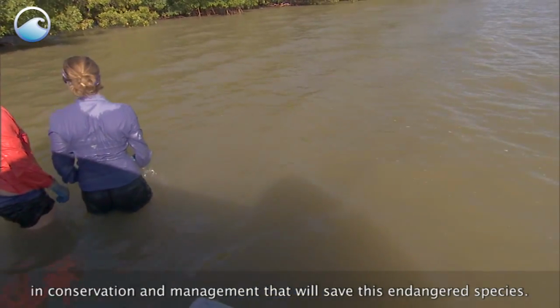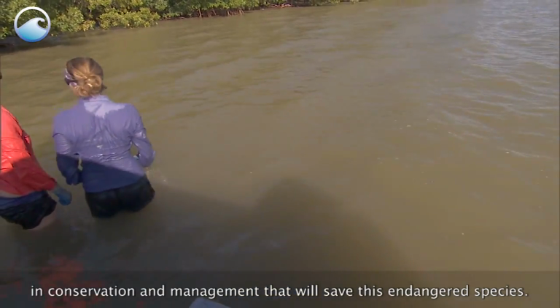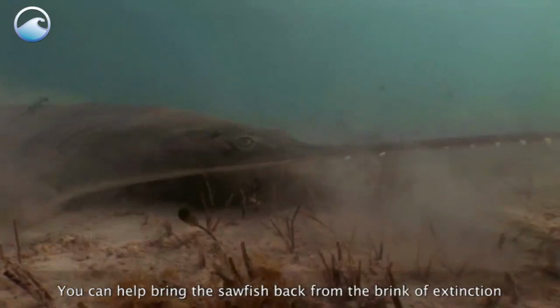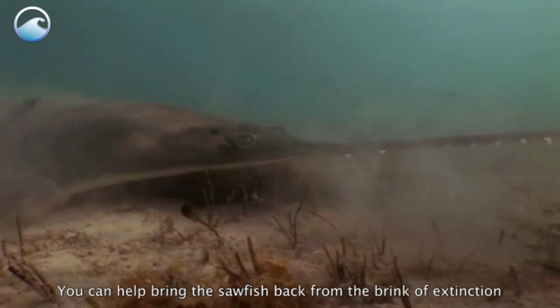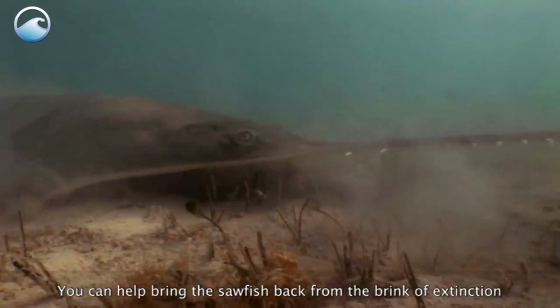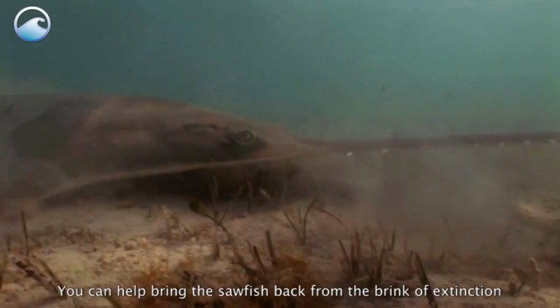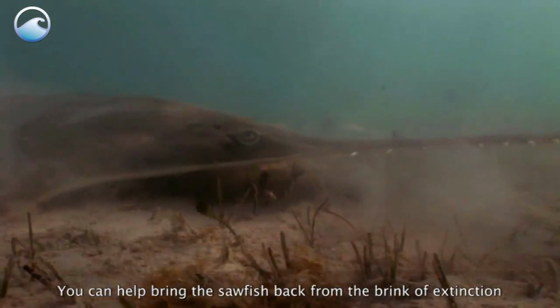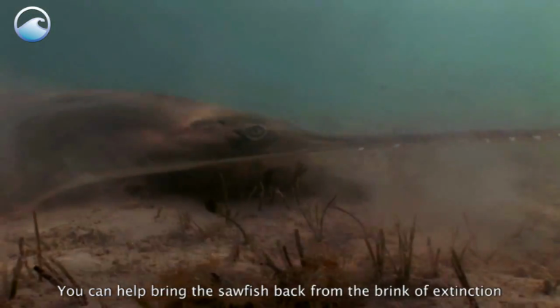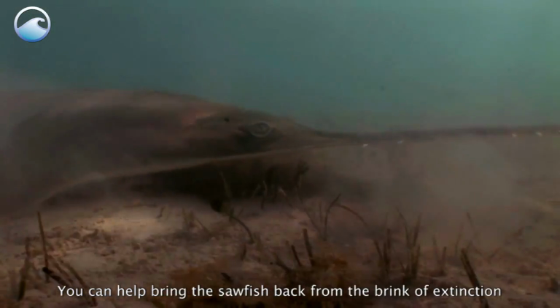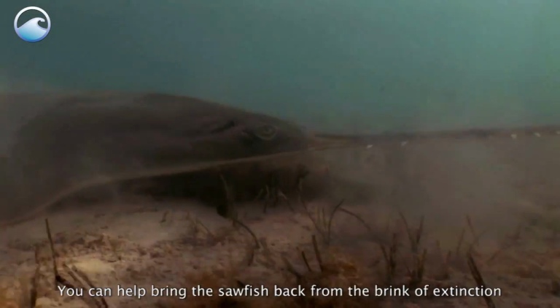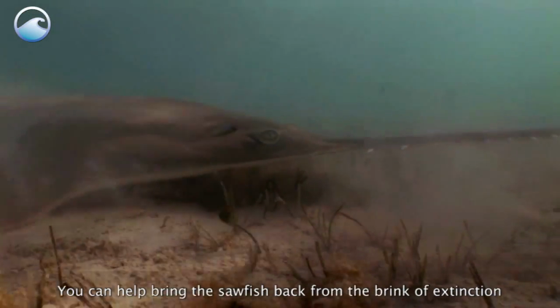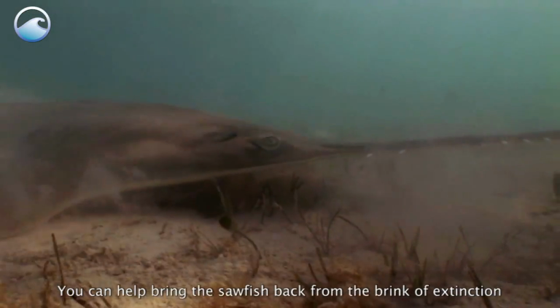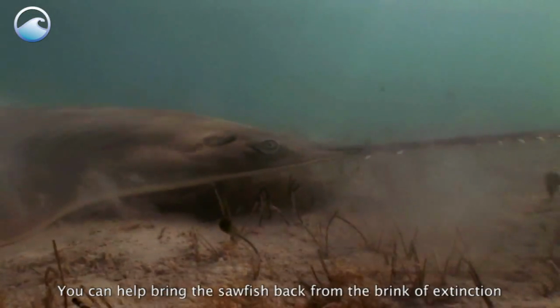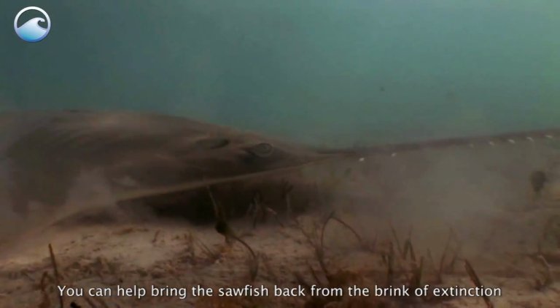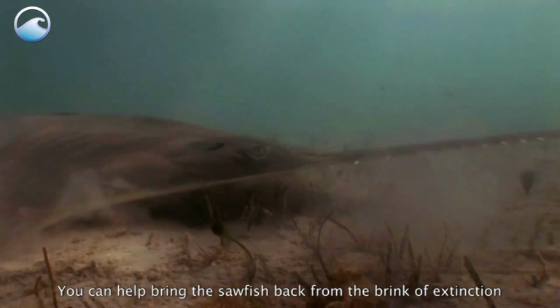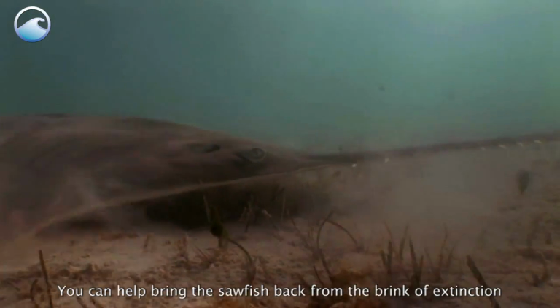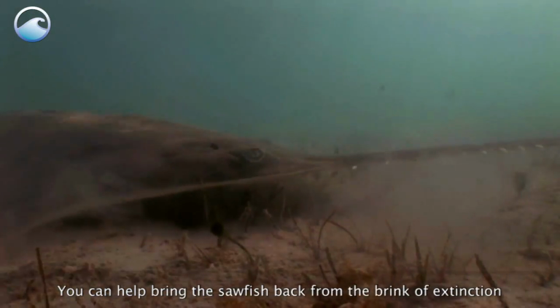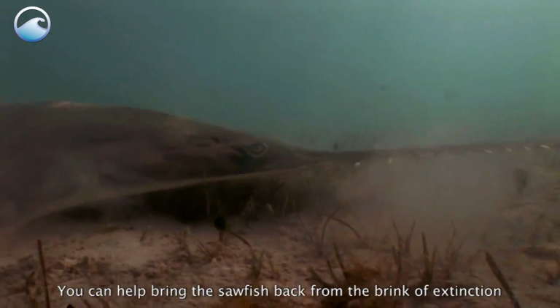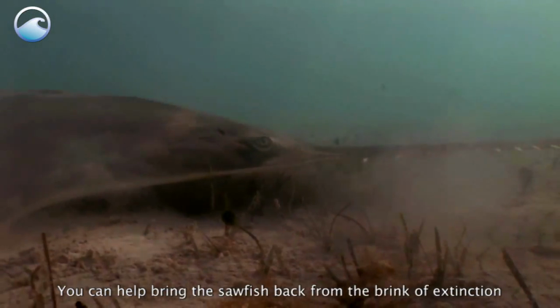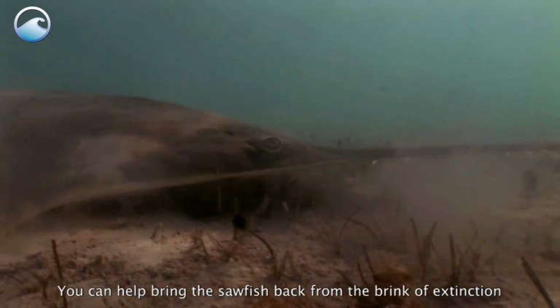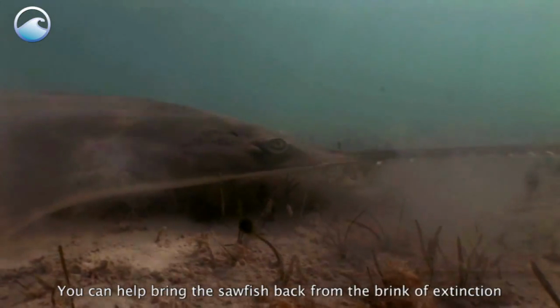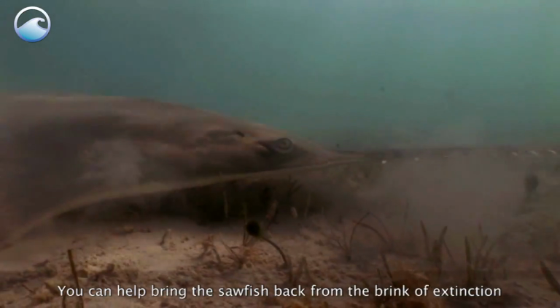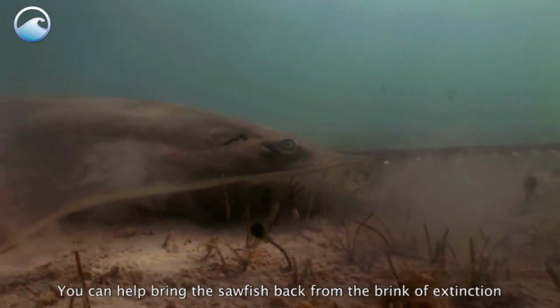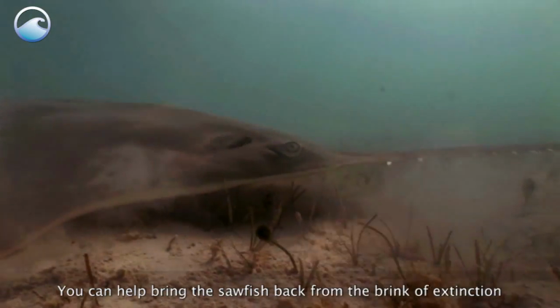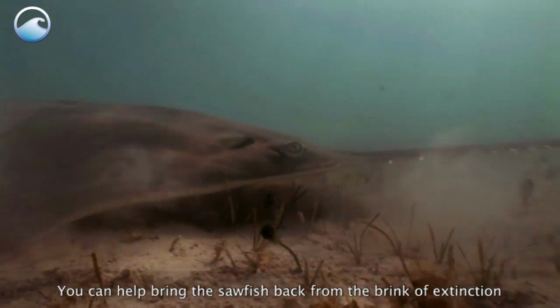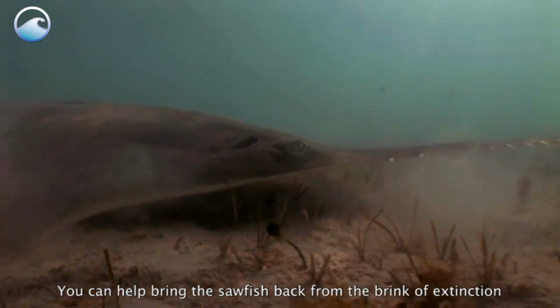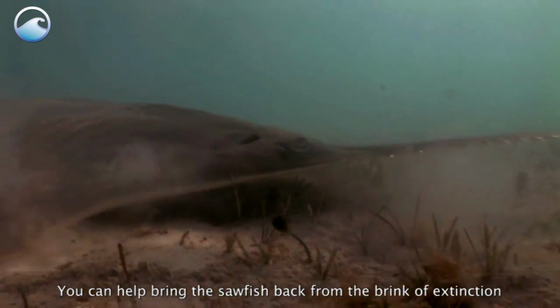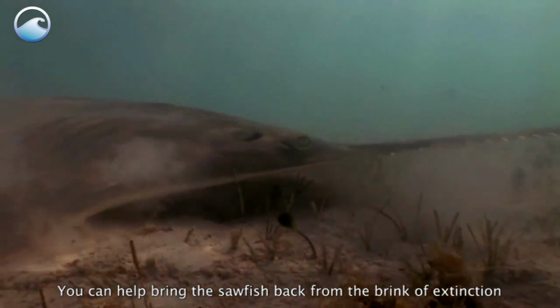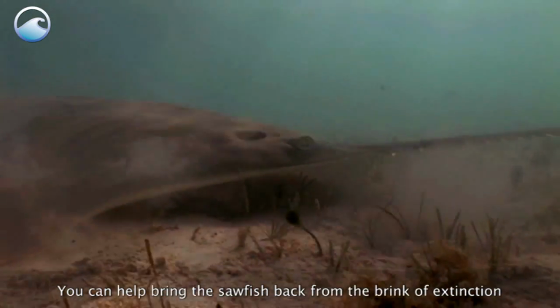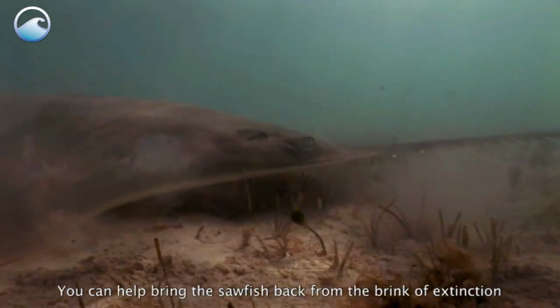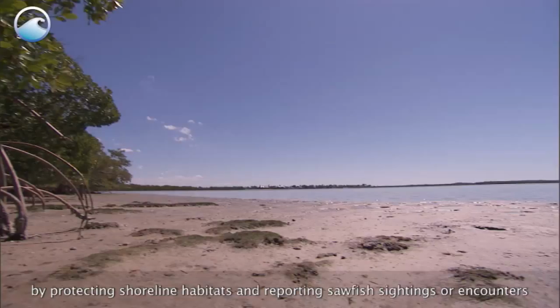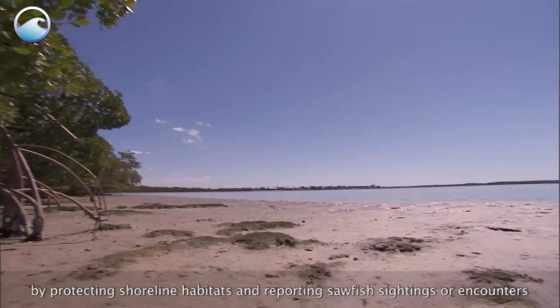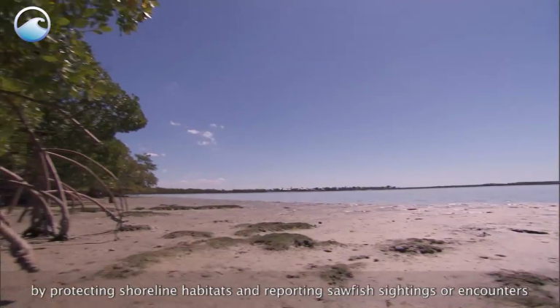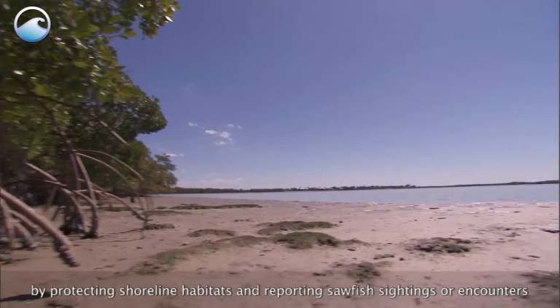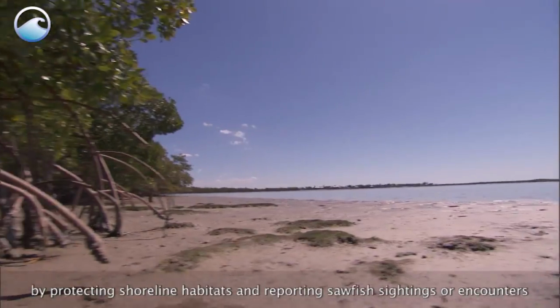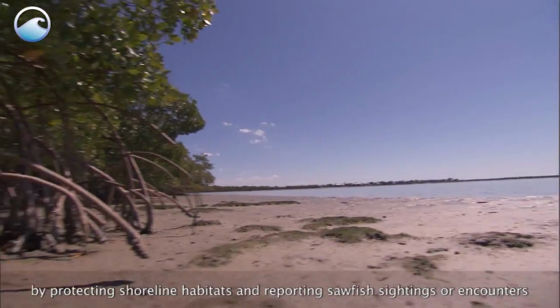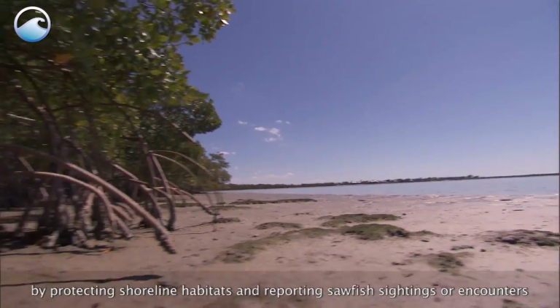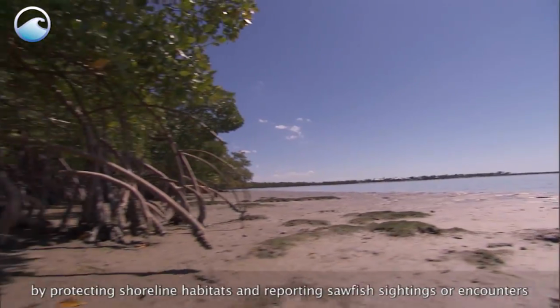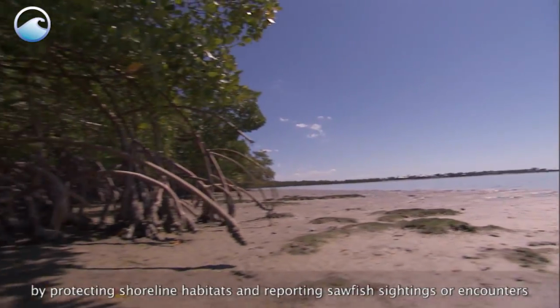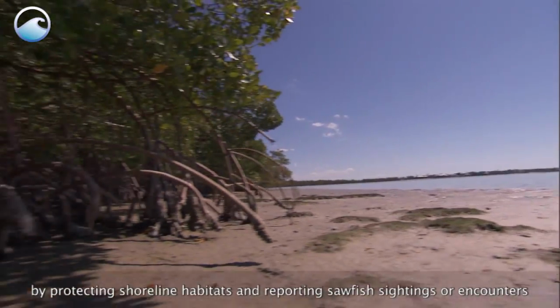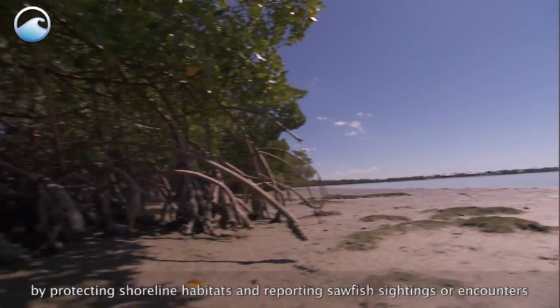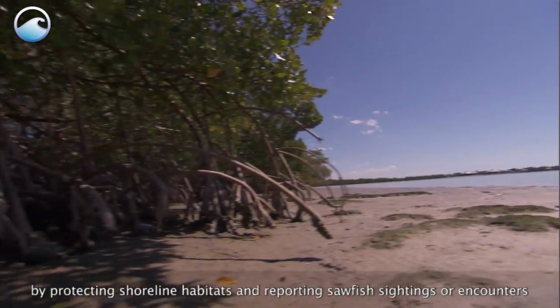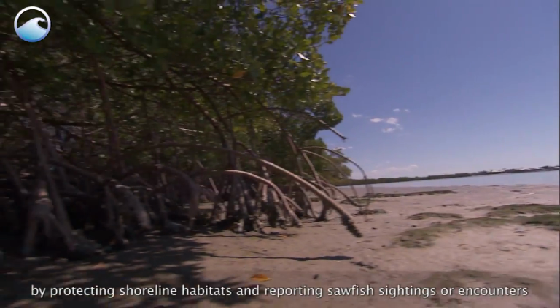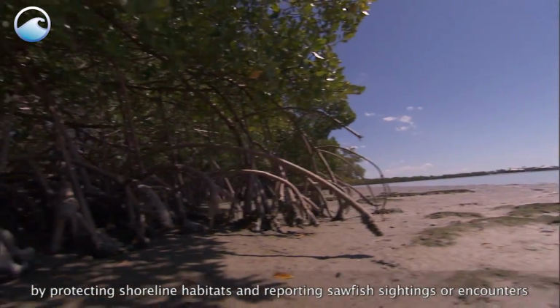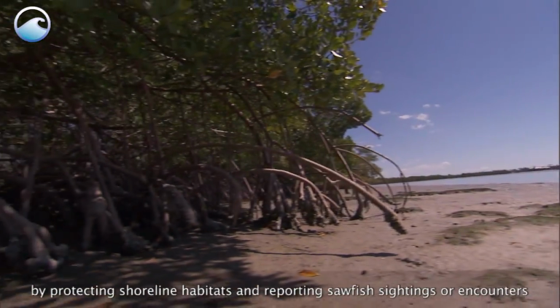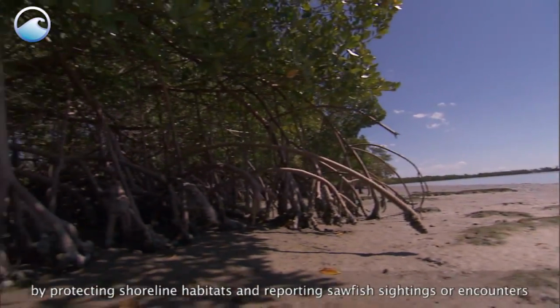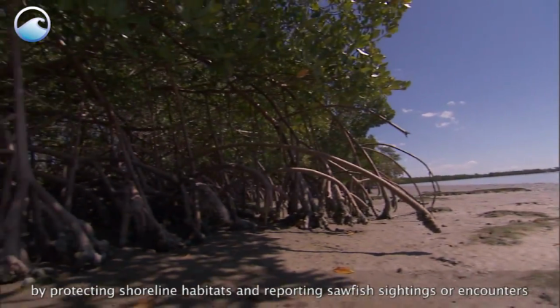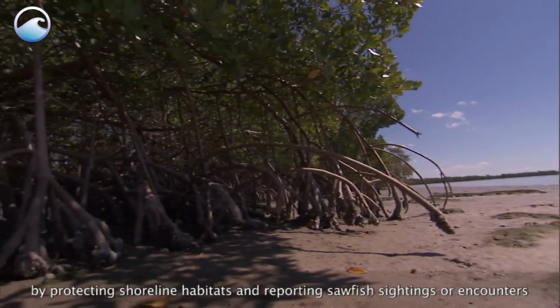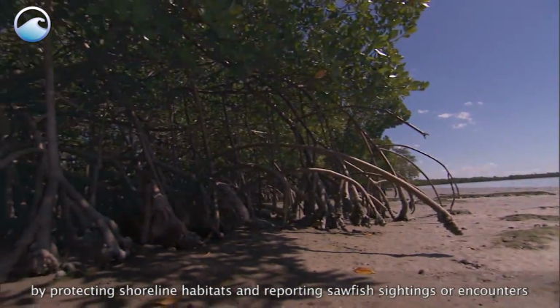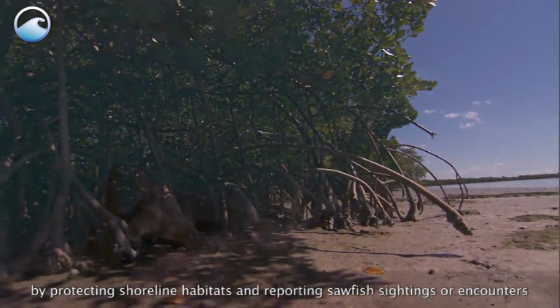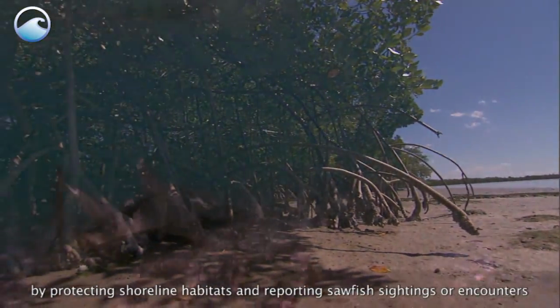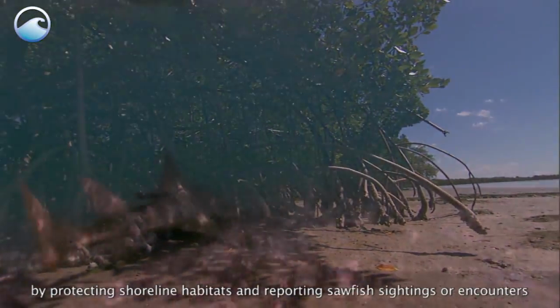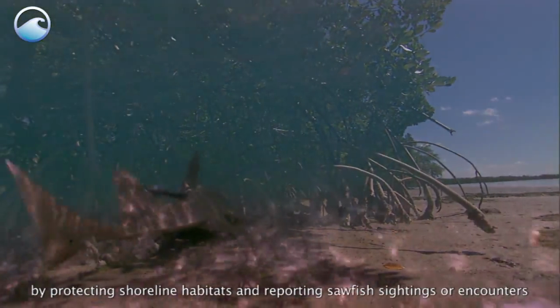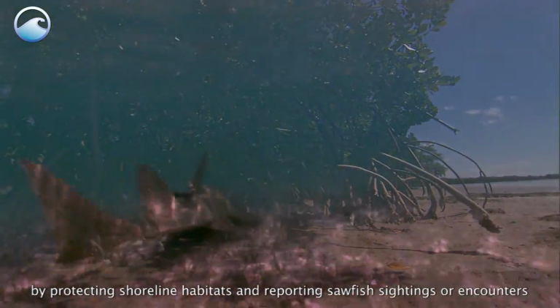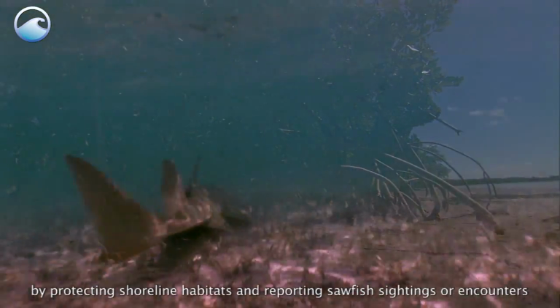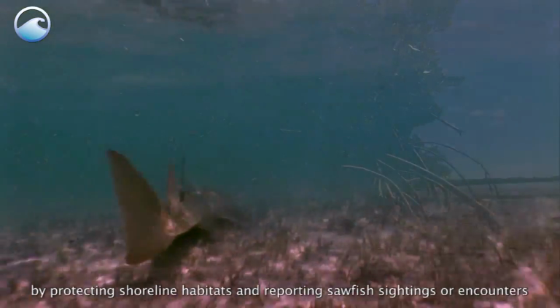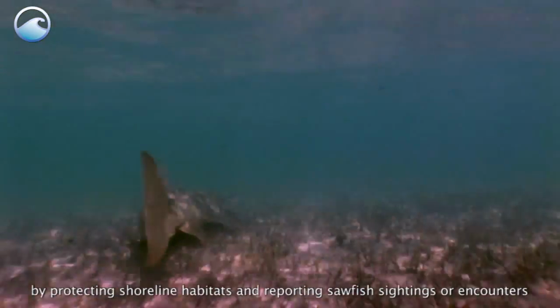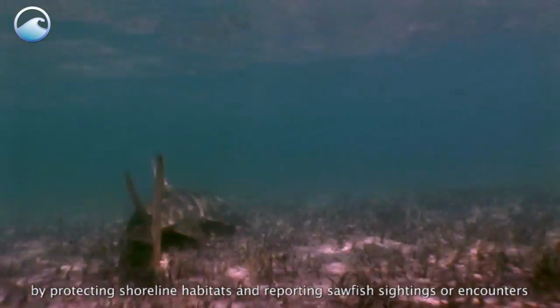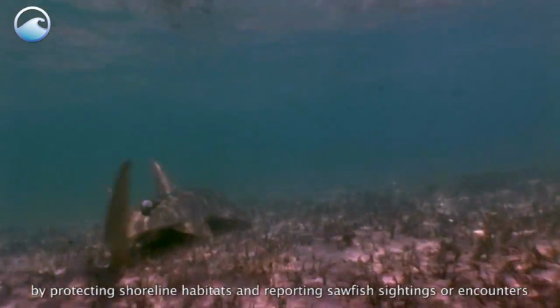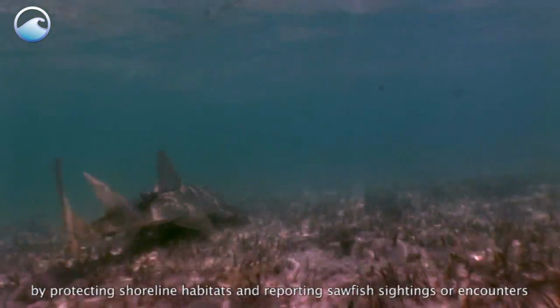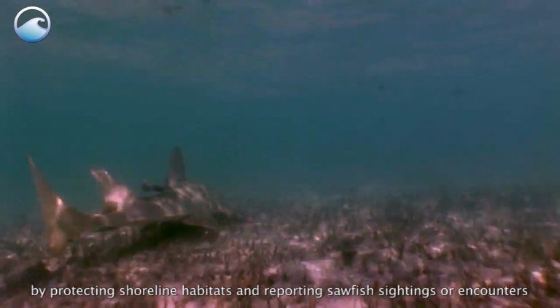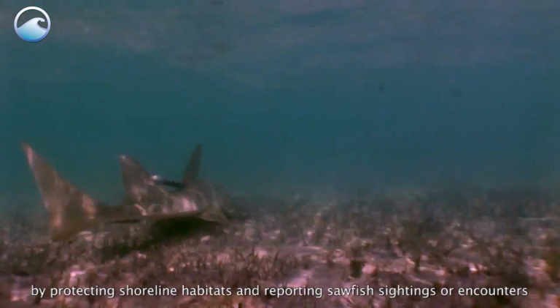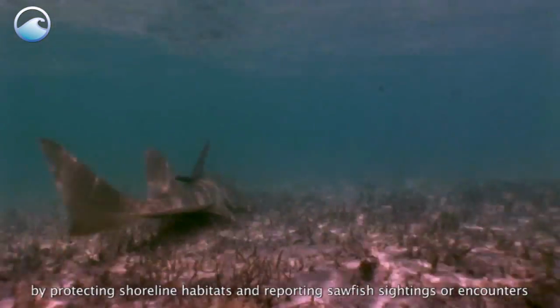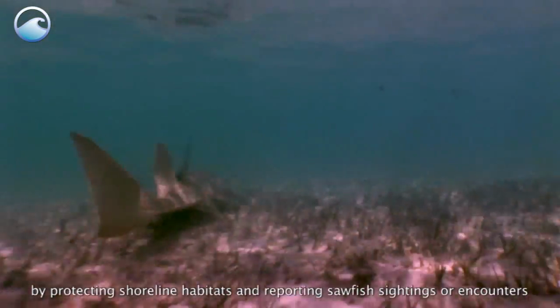You can help bring the sawfish back from the brink of extinction by protecting shoreline habitats and reporting sawfish sightings and encounters to the International Sawfish Encounter Database.